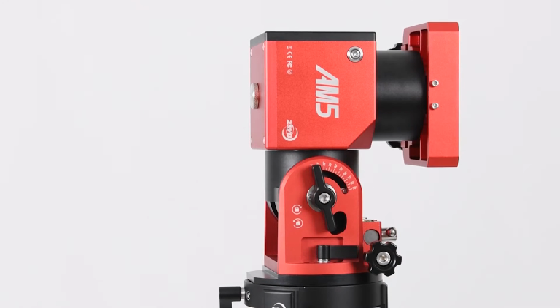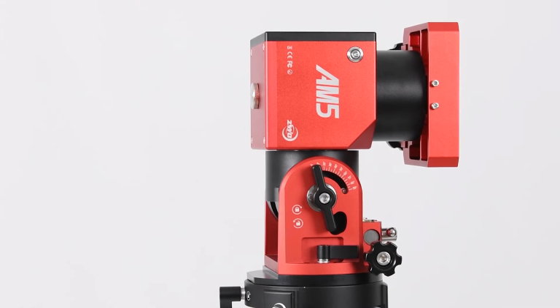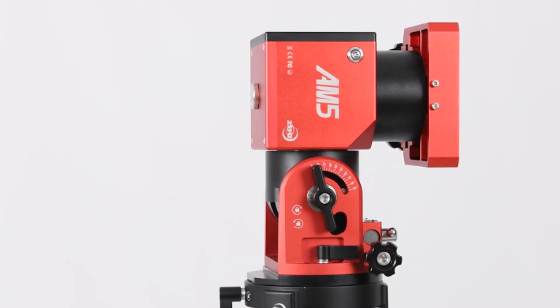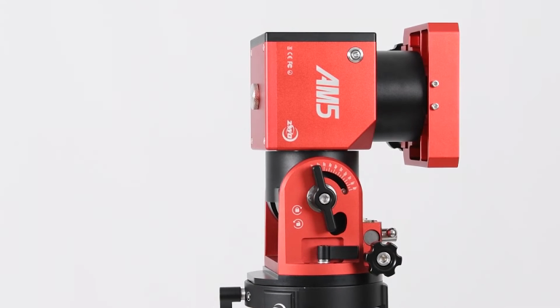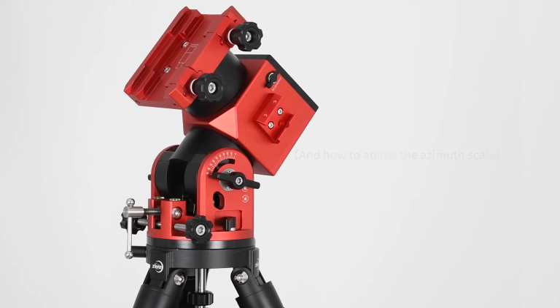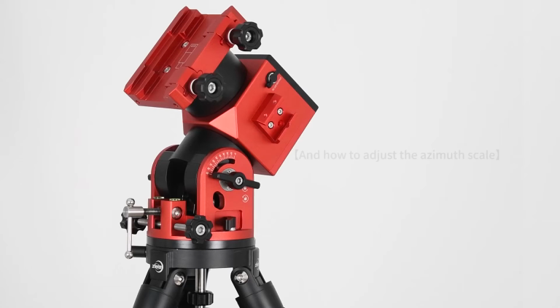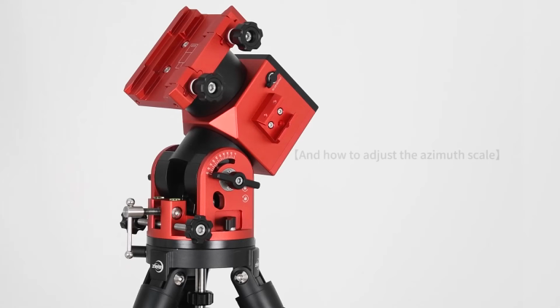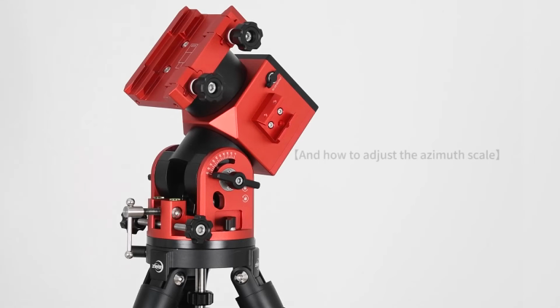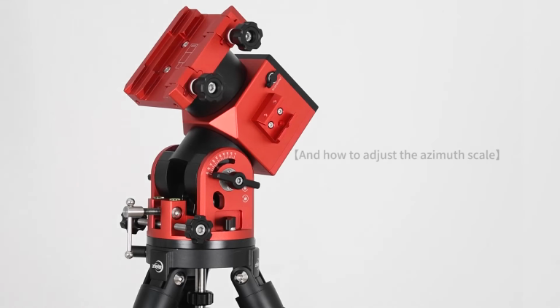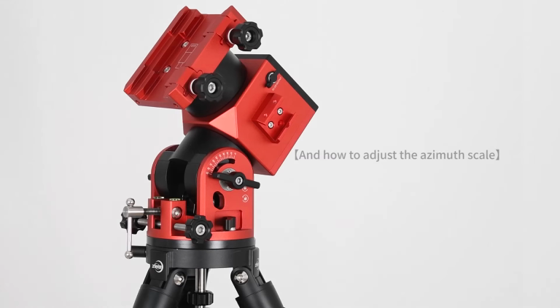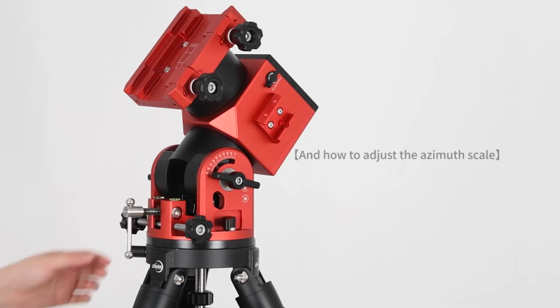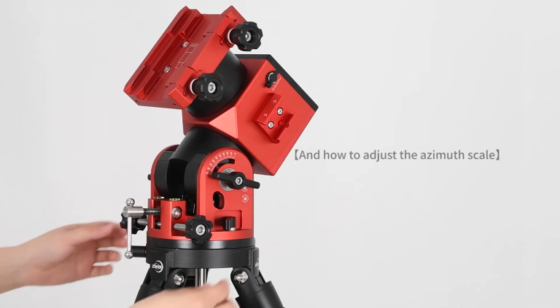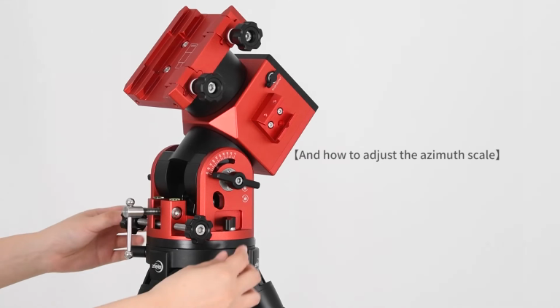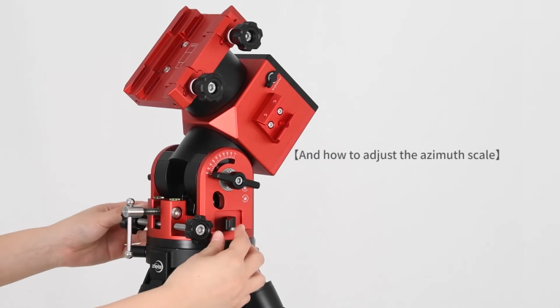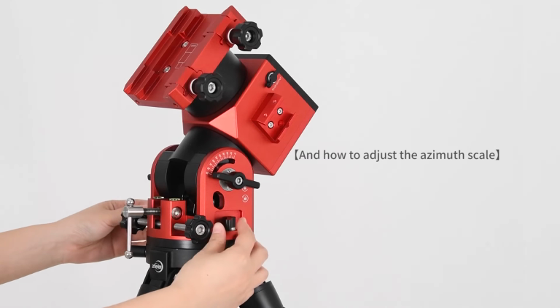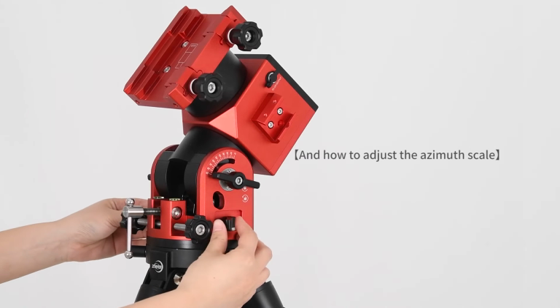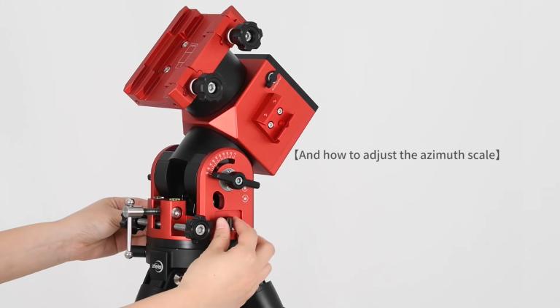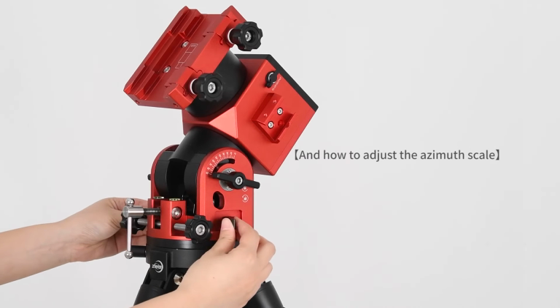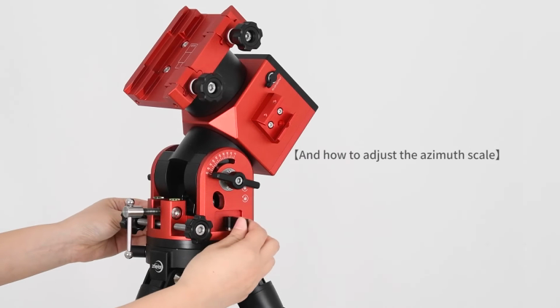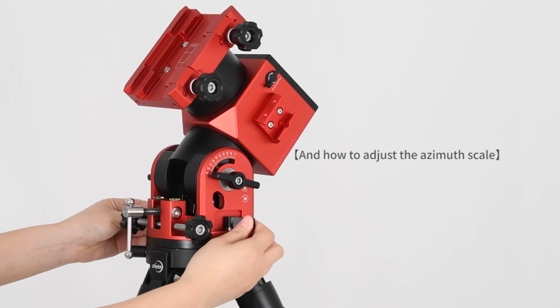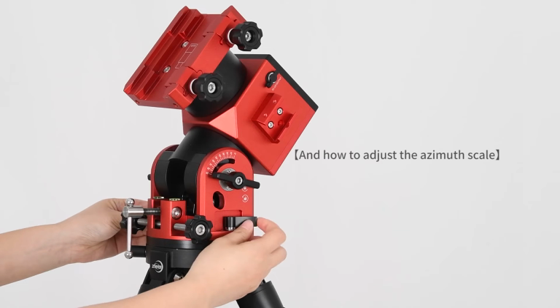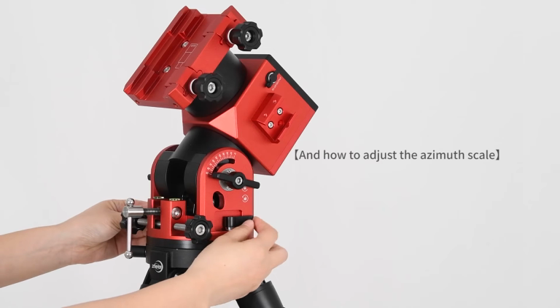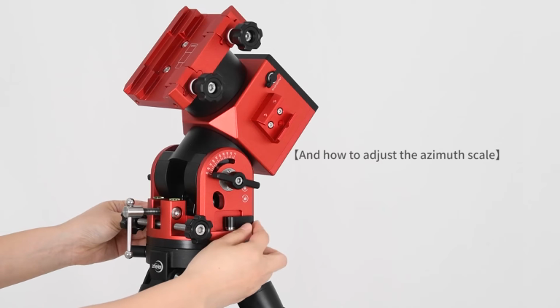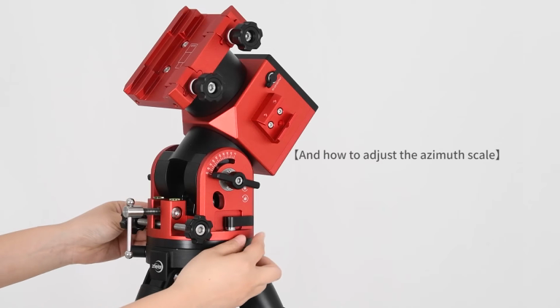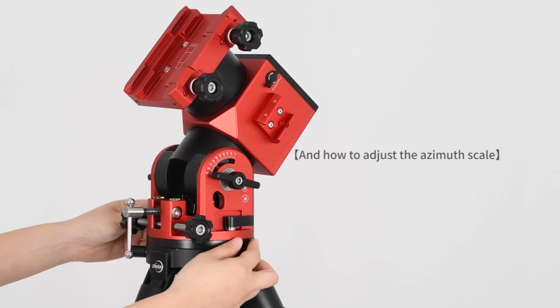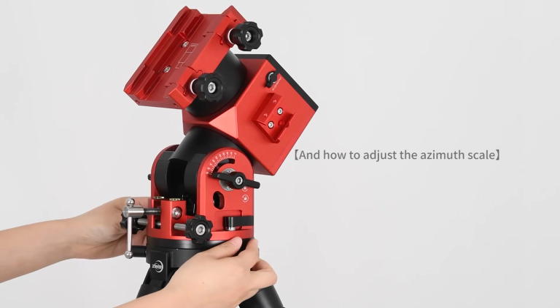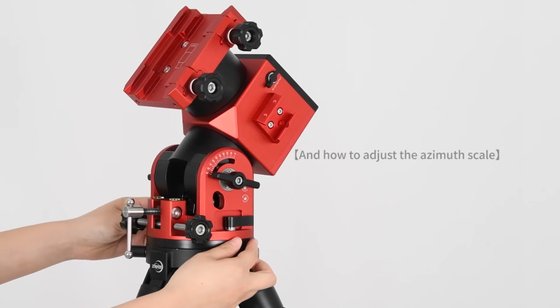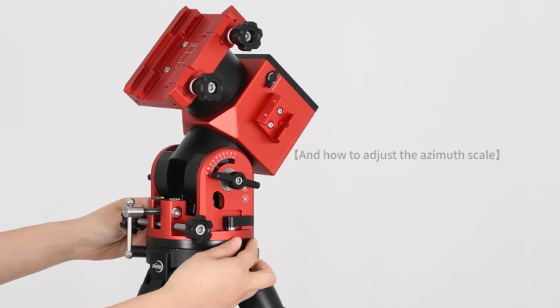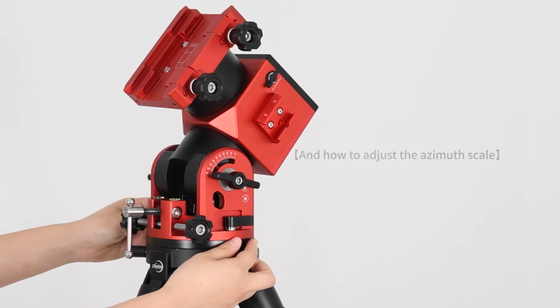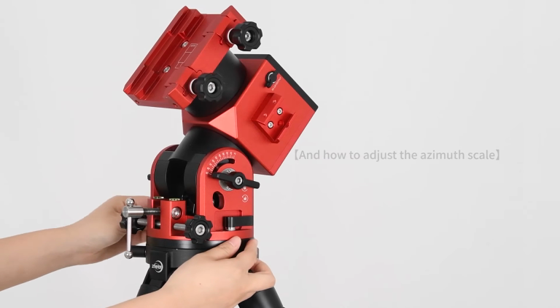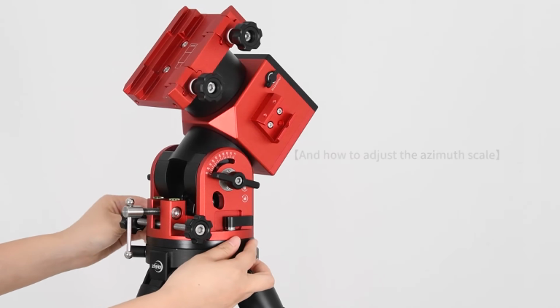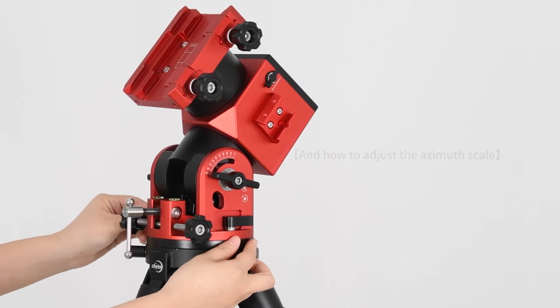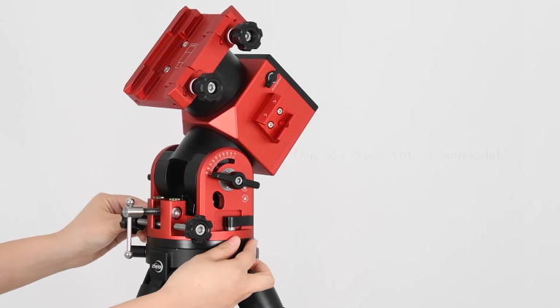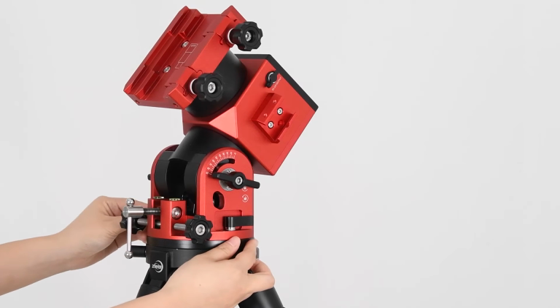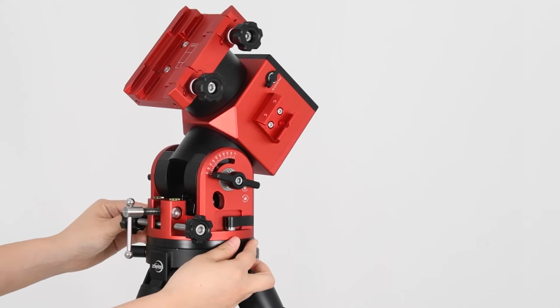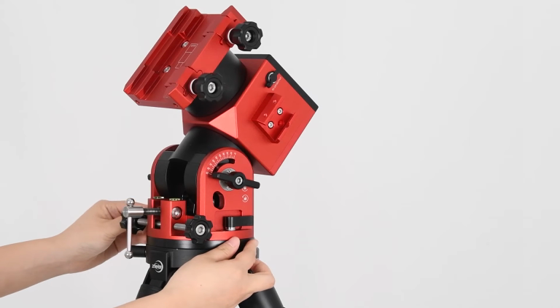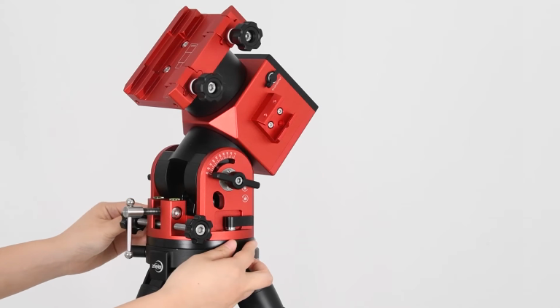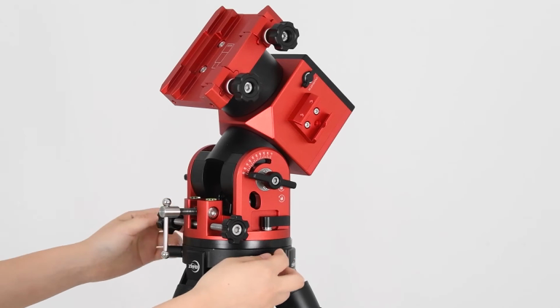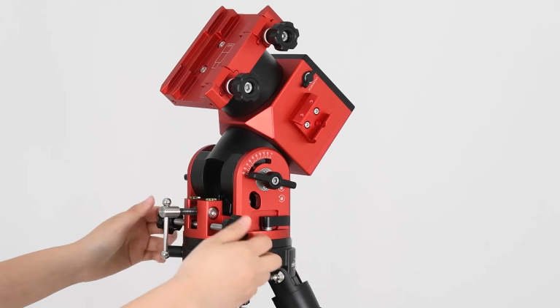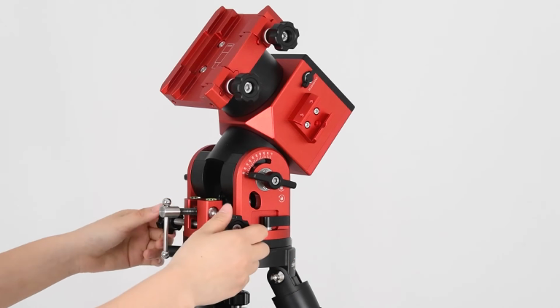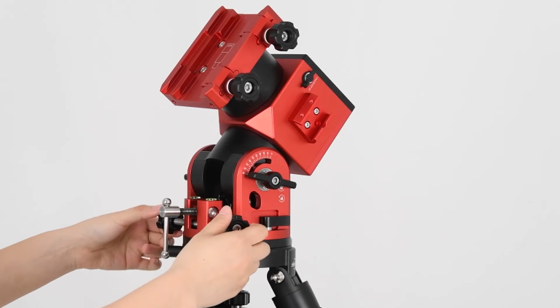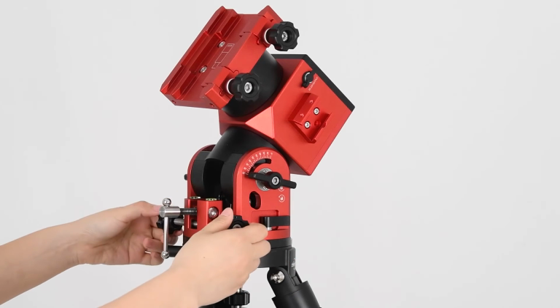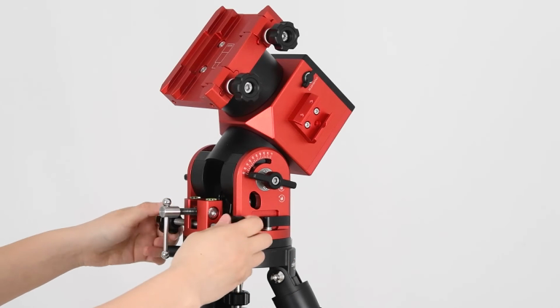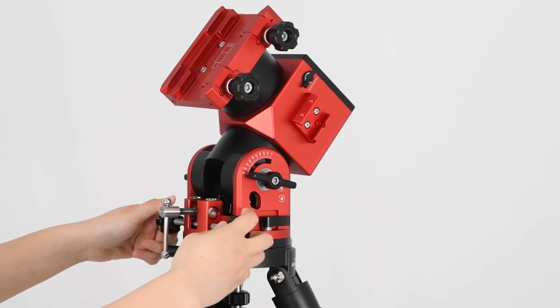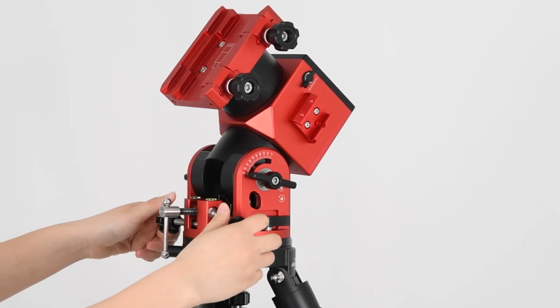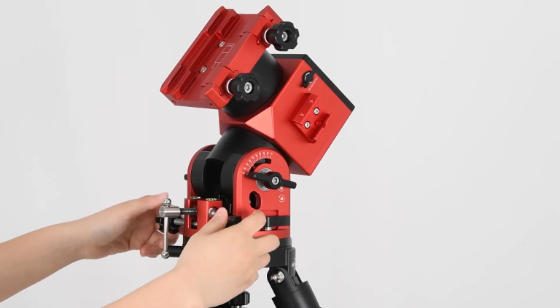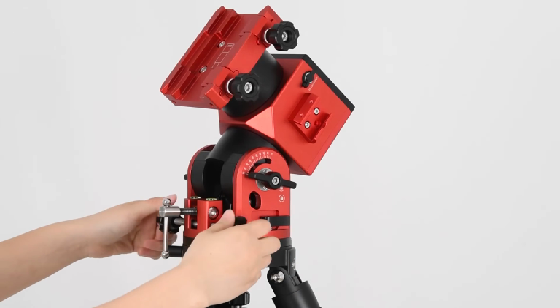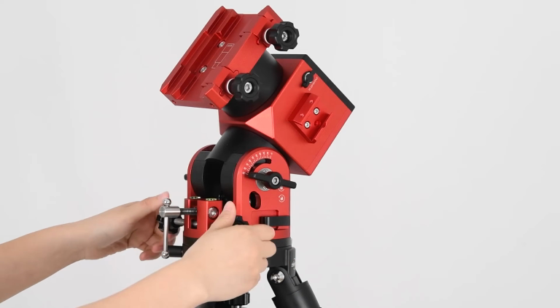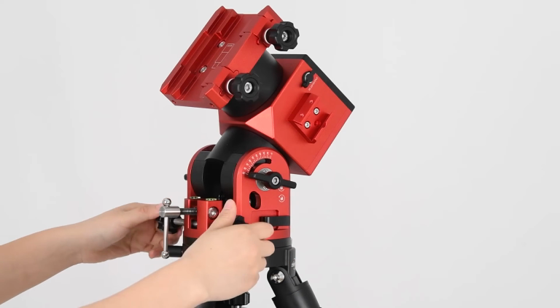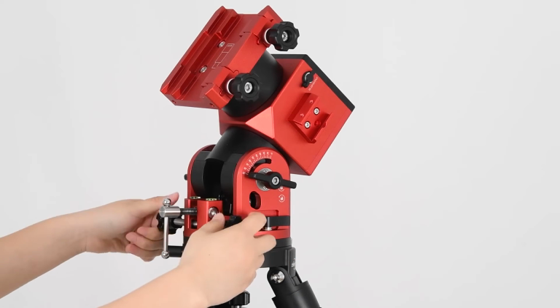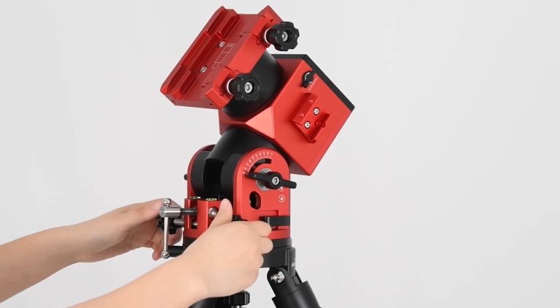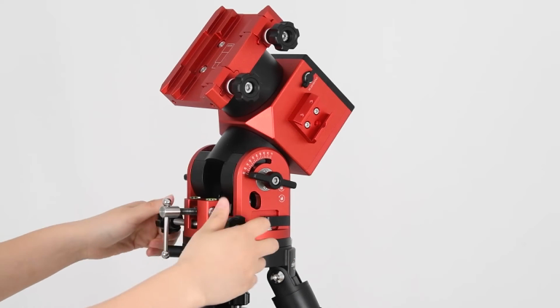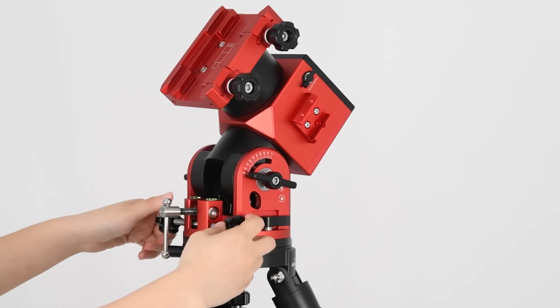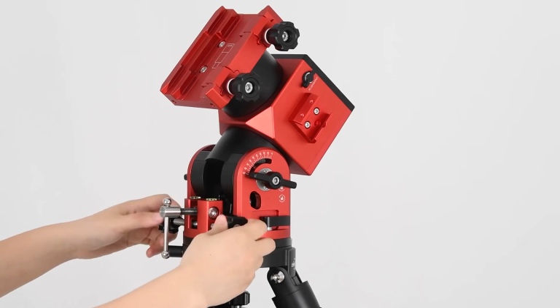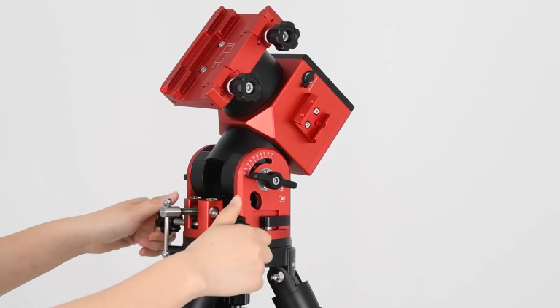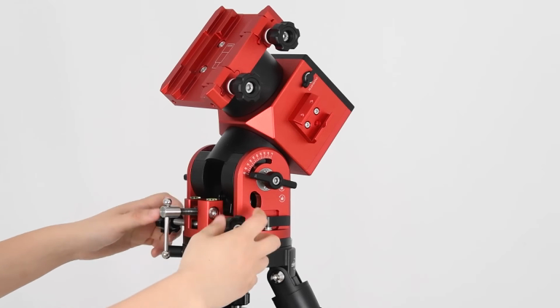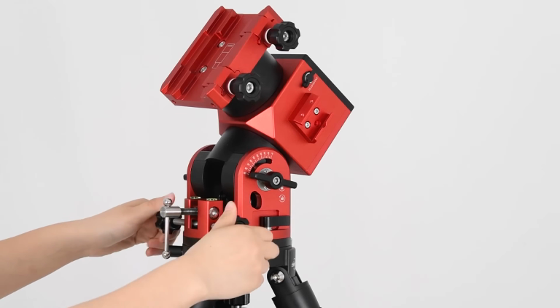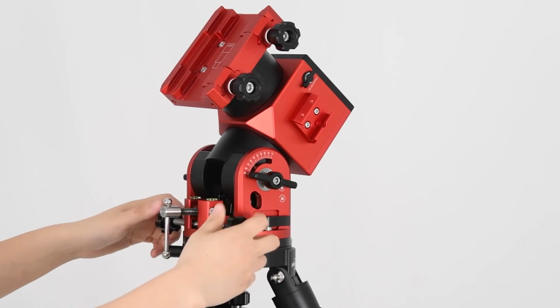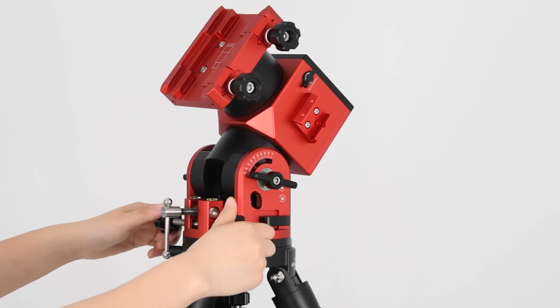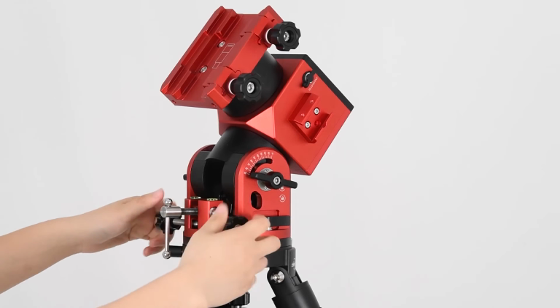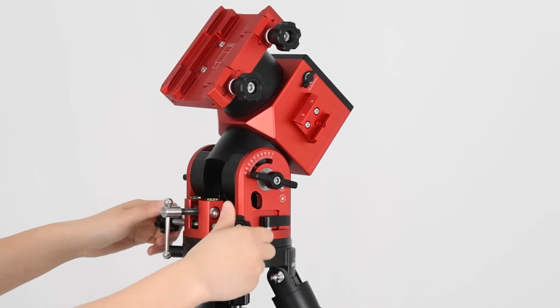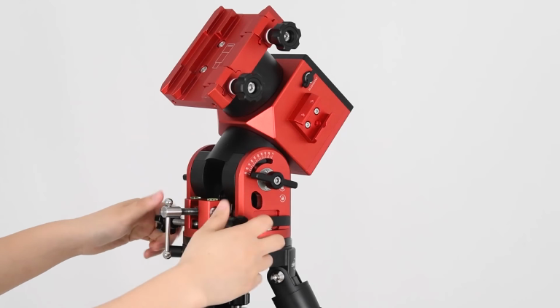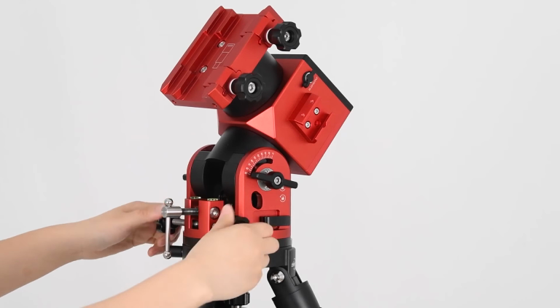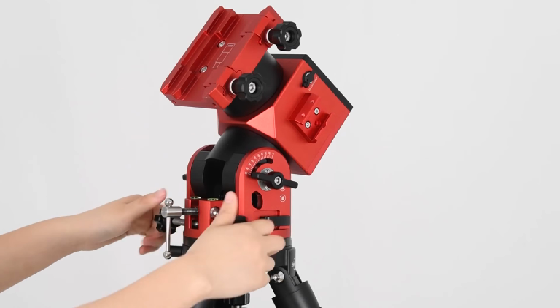Adjust azimuth scale. Loosen the azimuth lock and rotate the azimuth adjustment knob. Tighten the azimuth lock after adjustments have been completed.